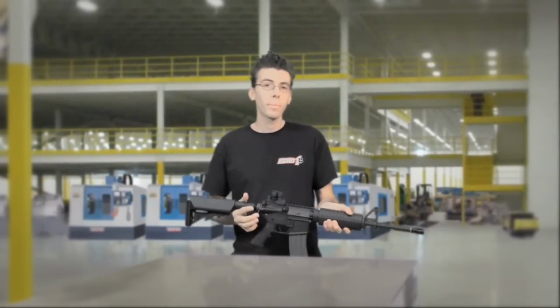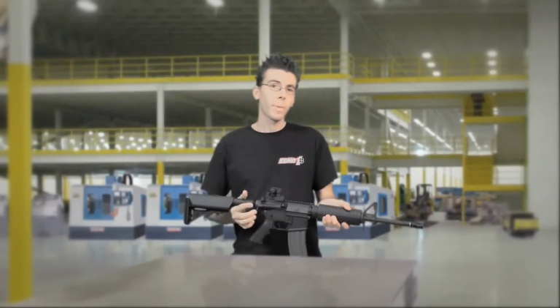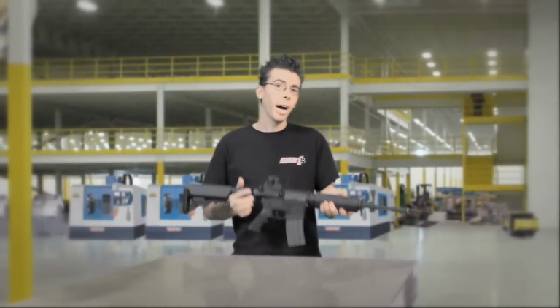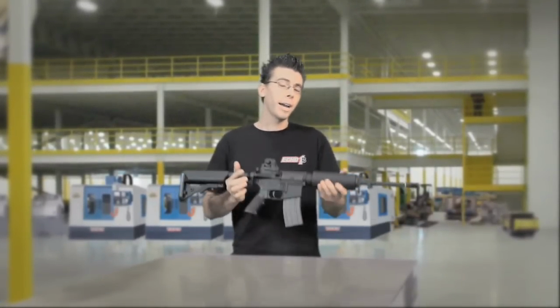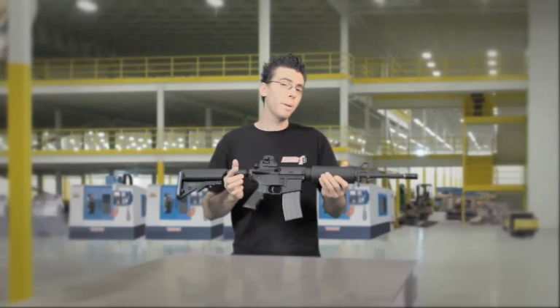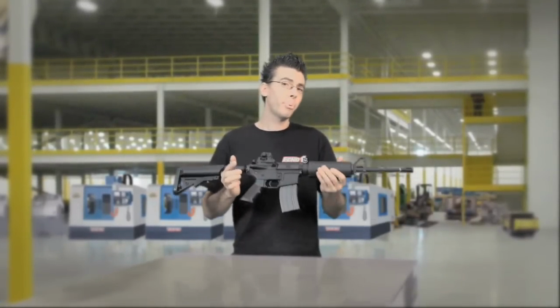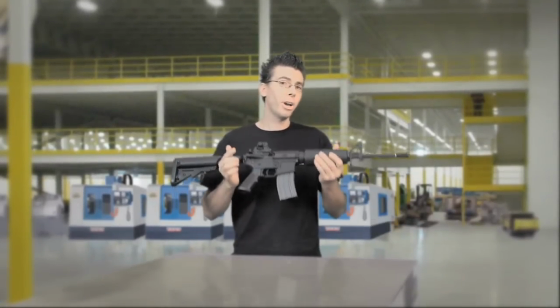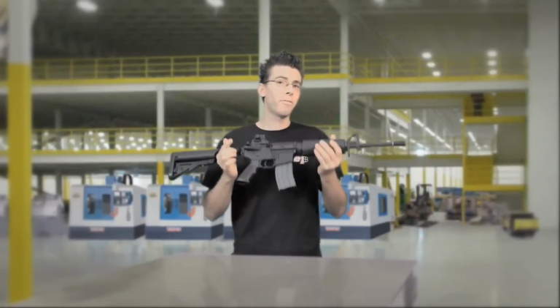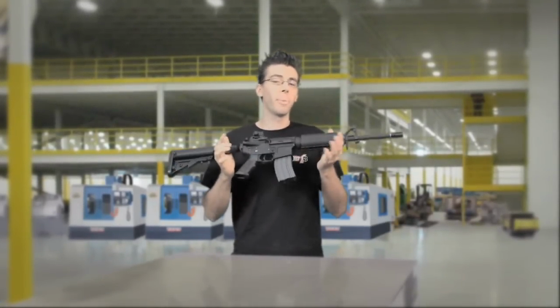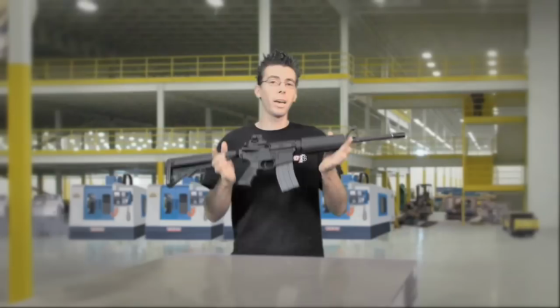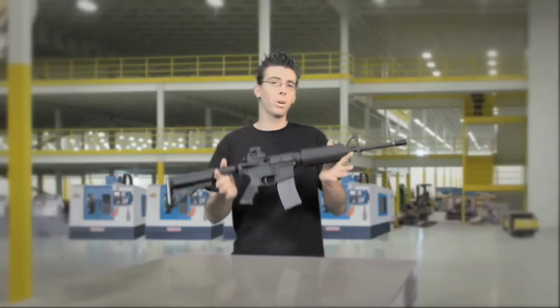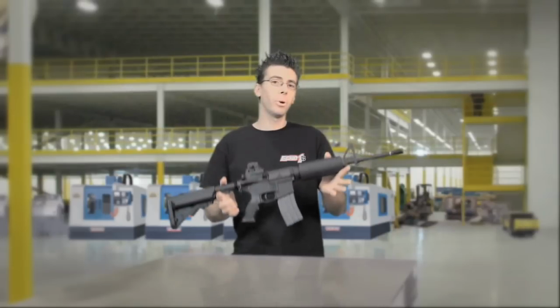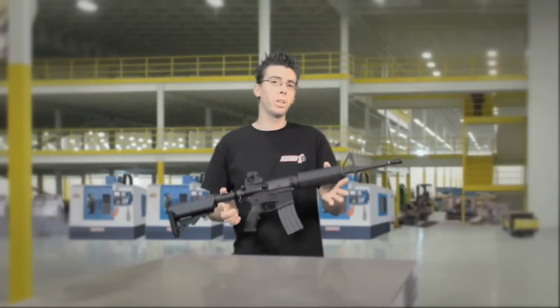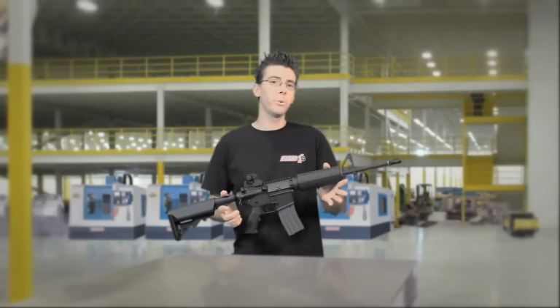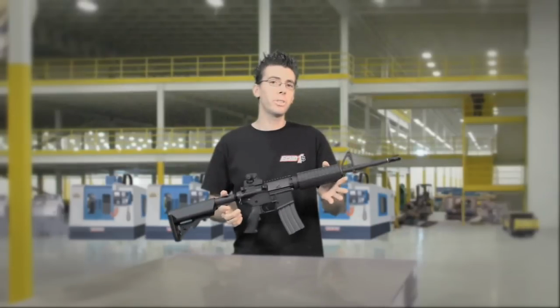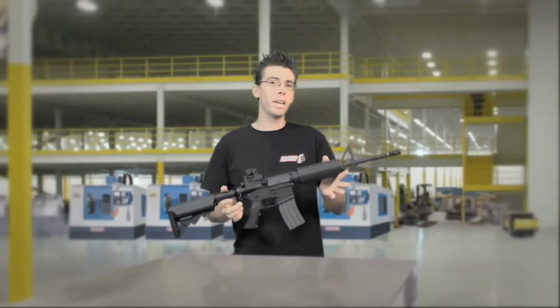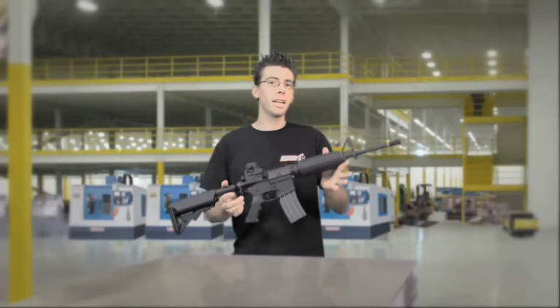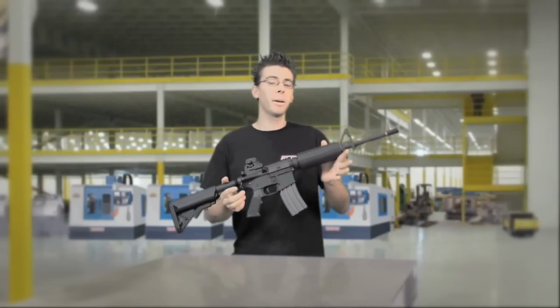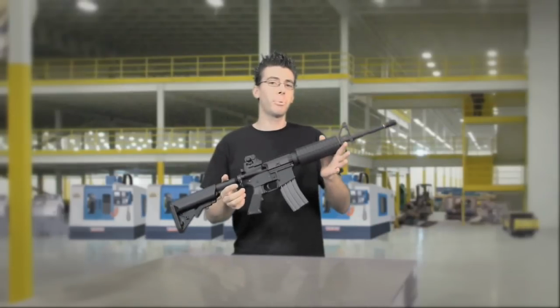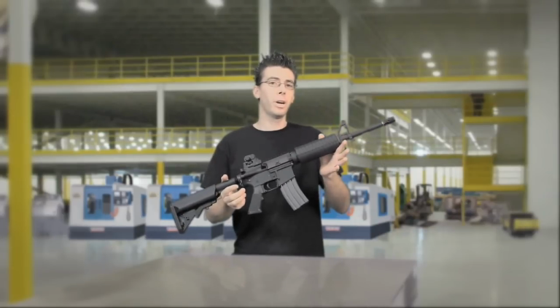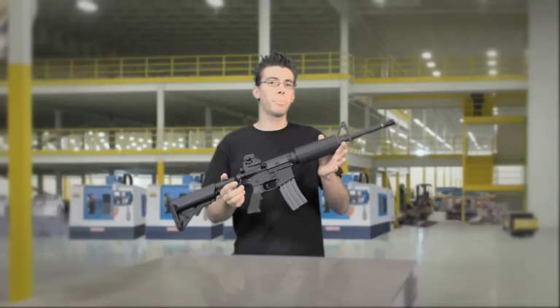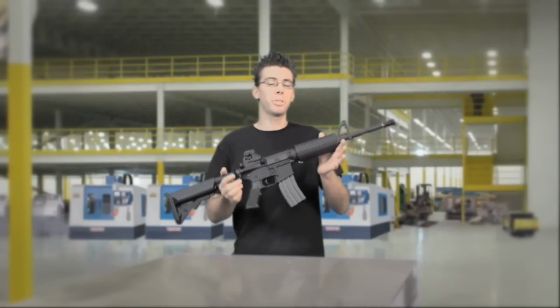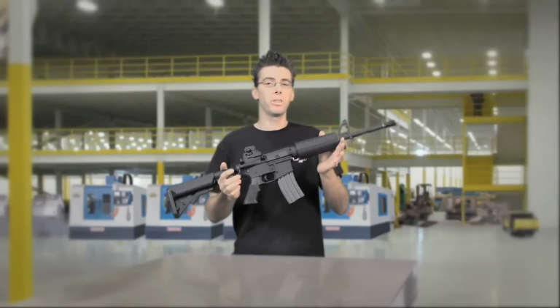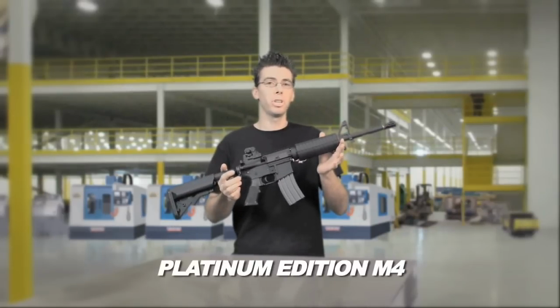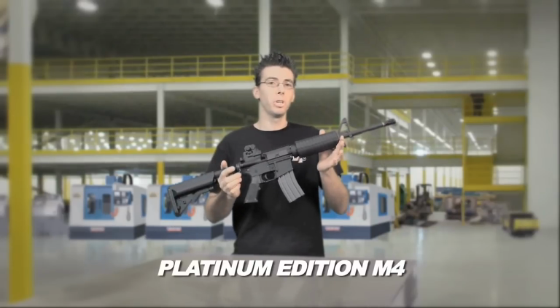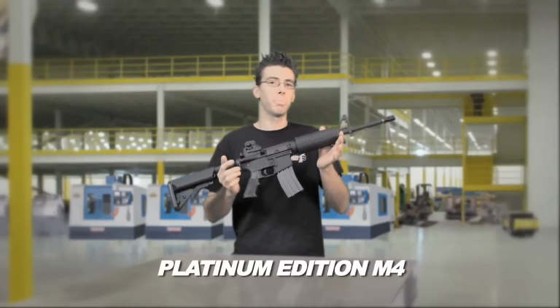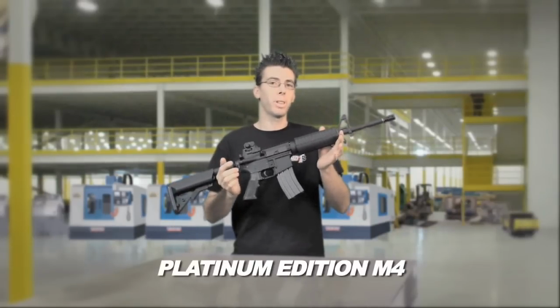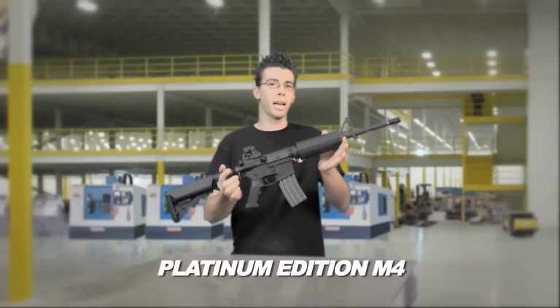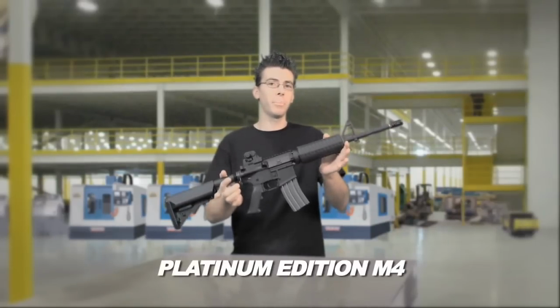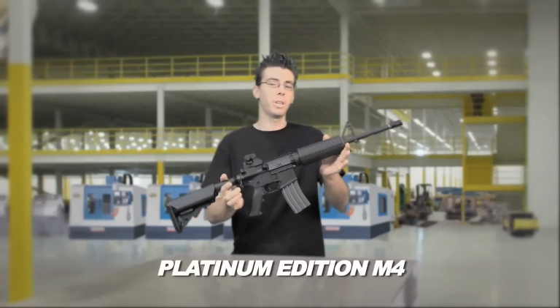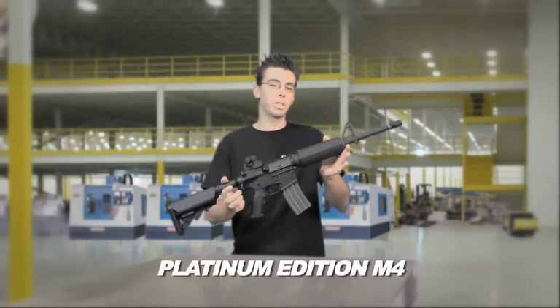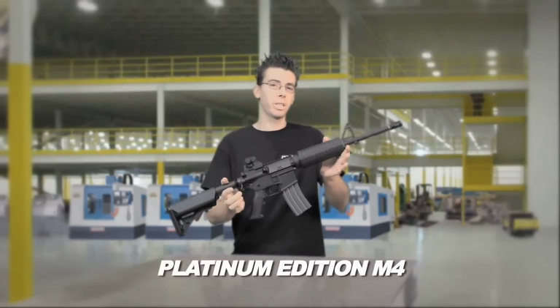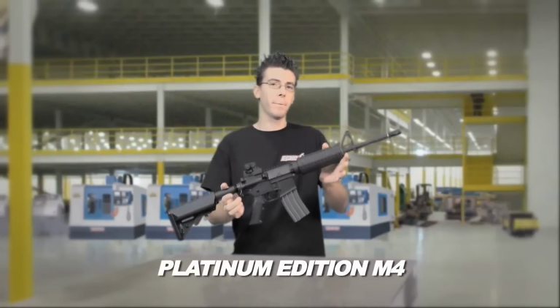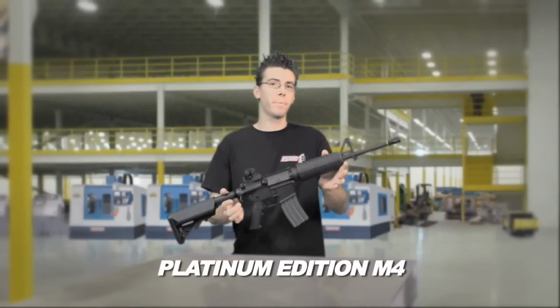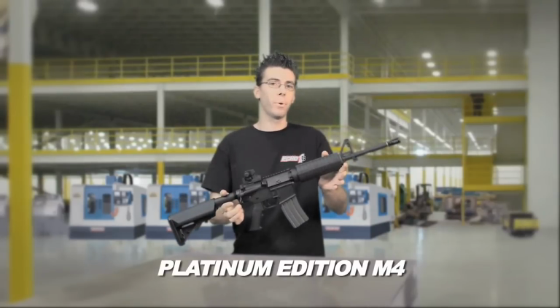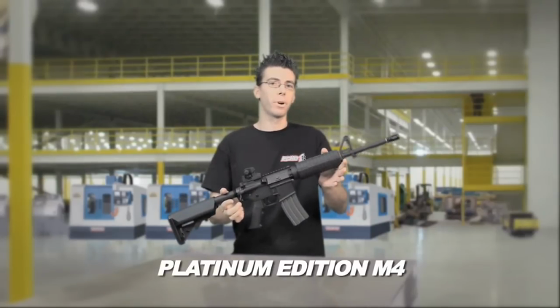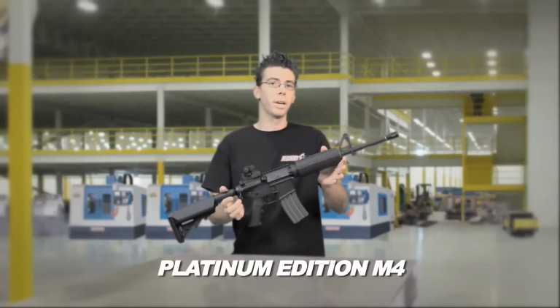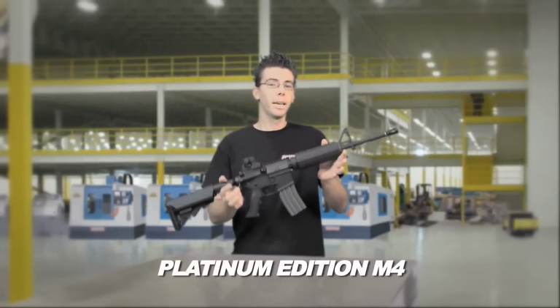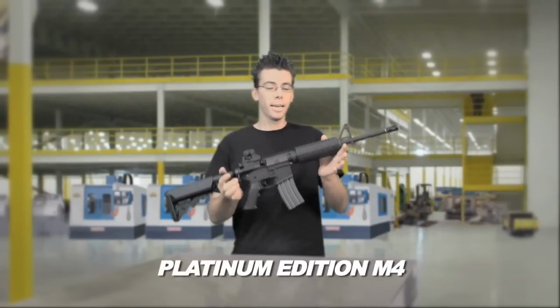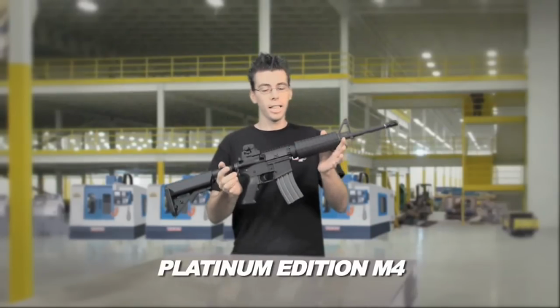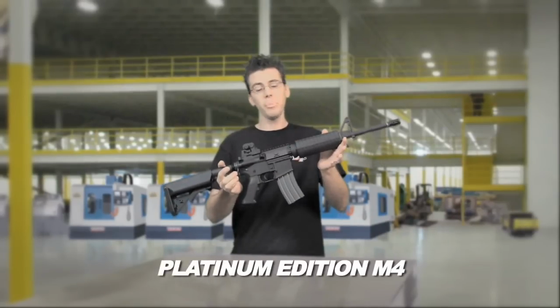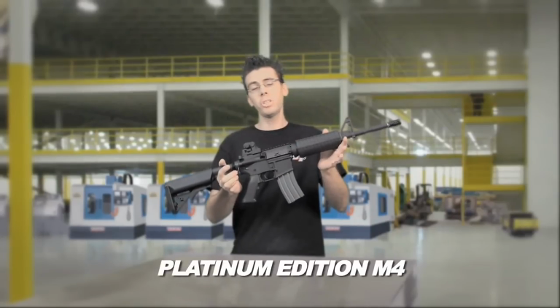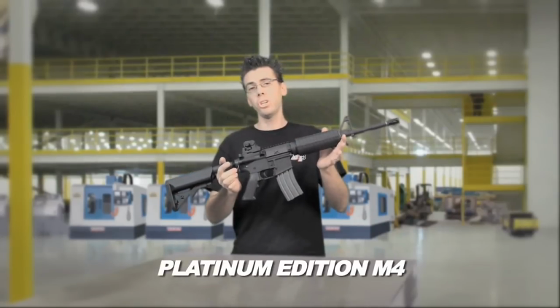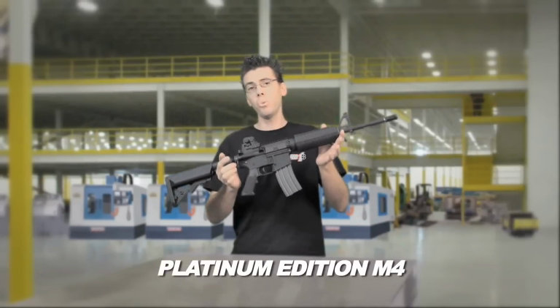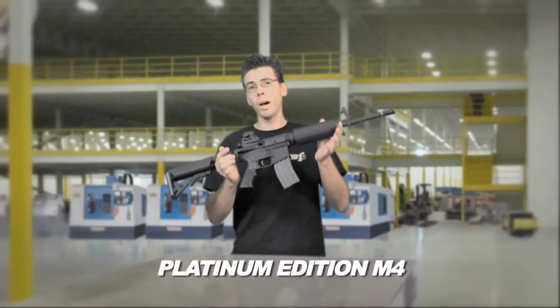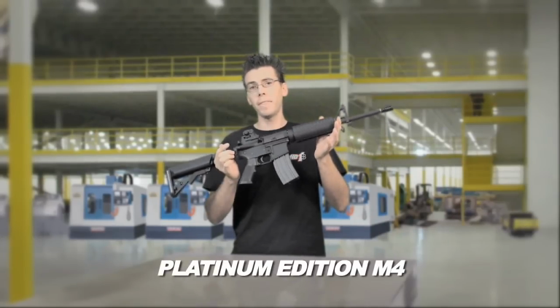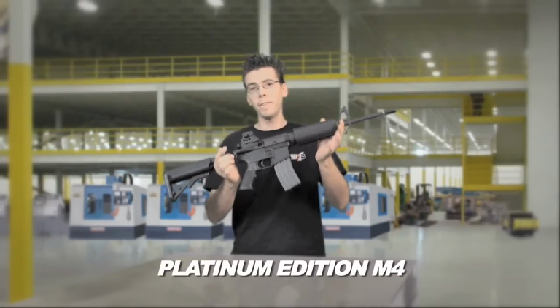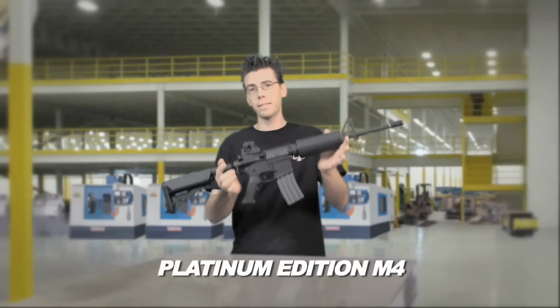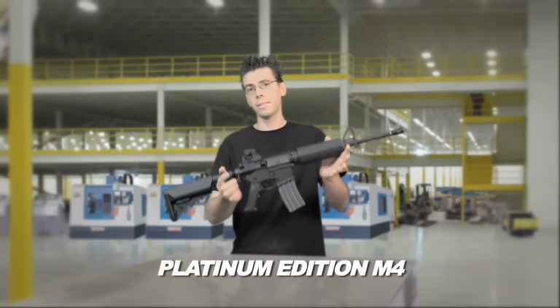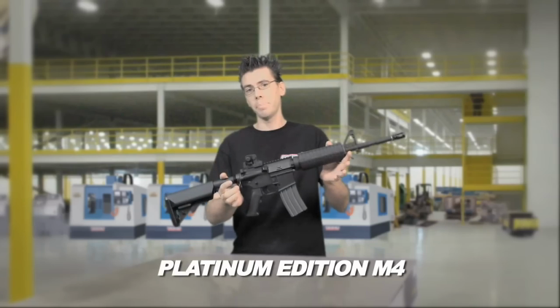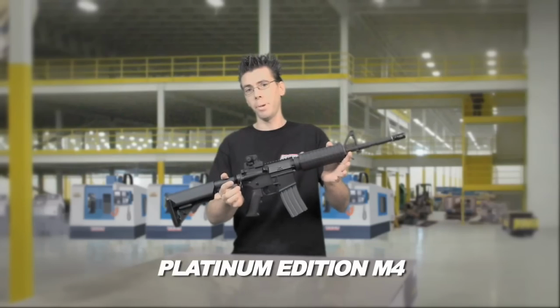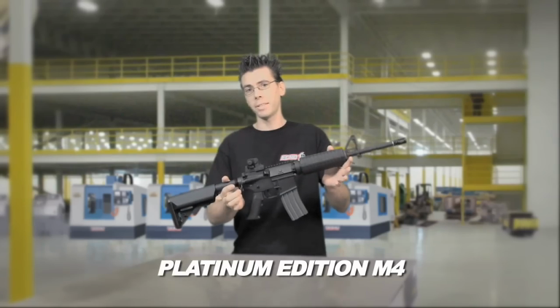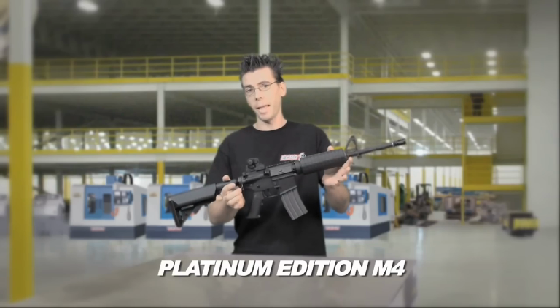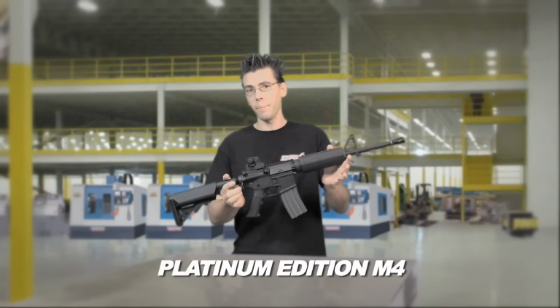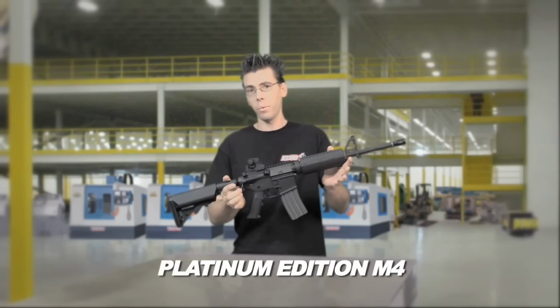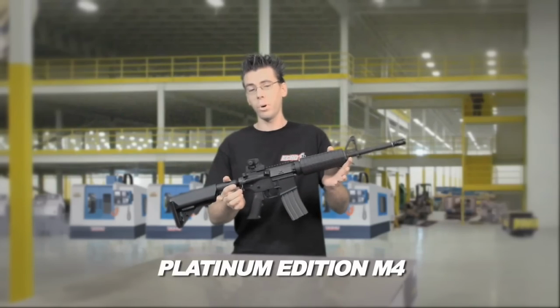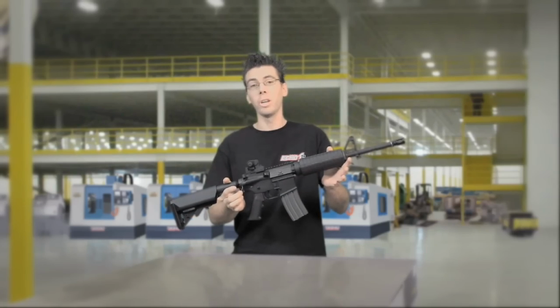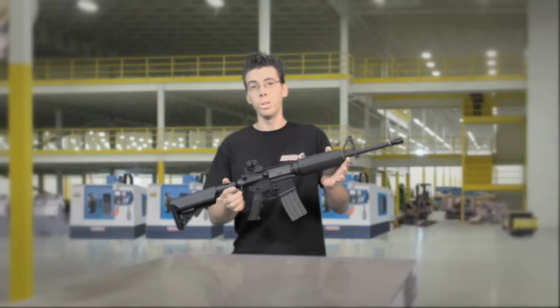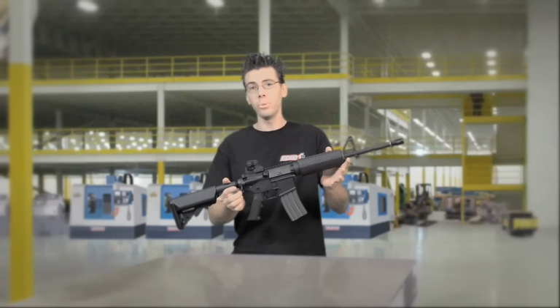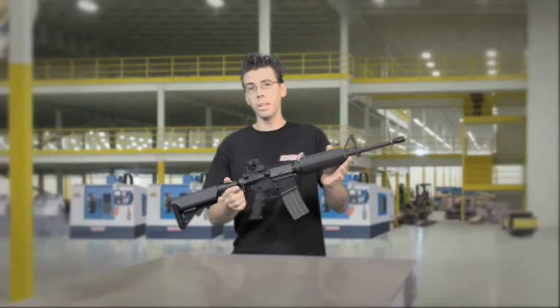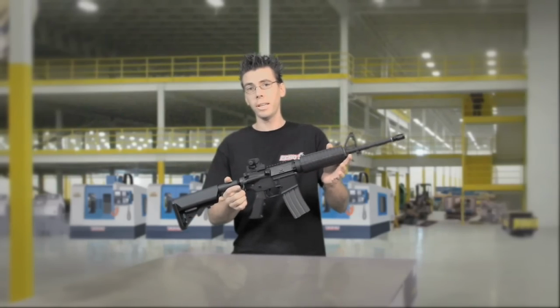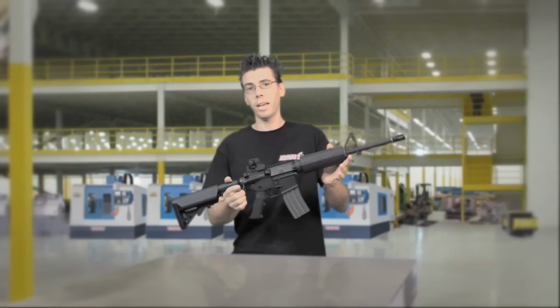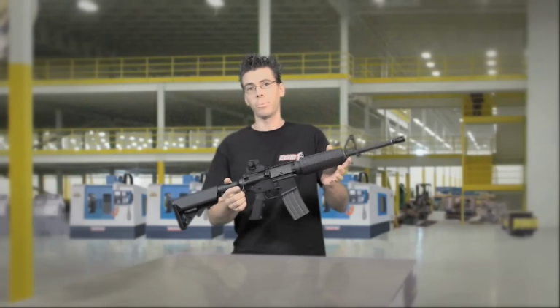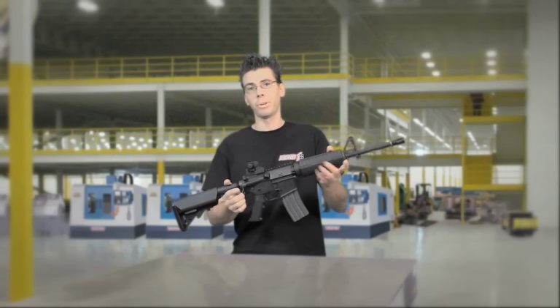Hi, I'm Brian from Echo One USA and I'm proud to present the new Platinum Edition M4. Let me tell you why this is the best M4 and why you need to get one.